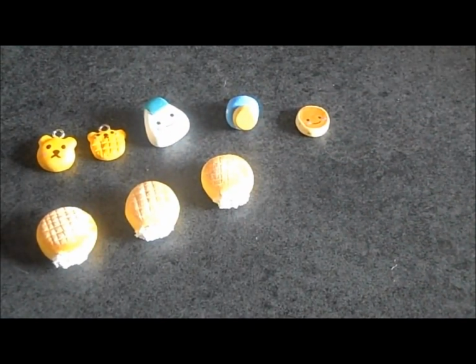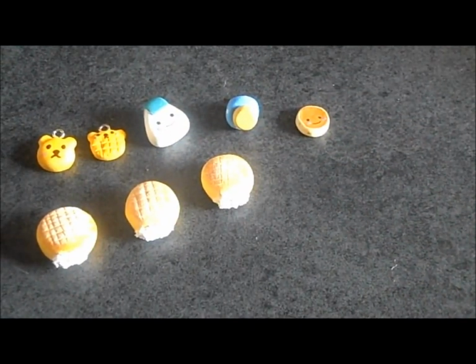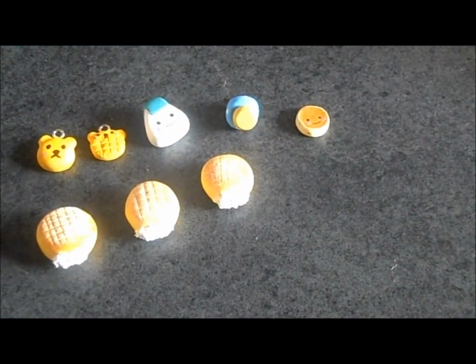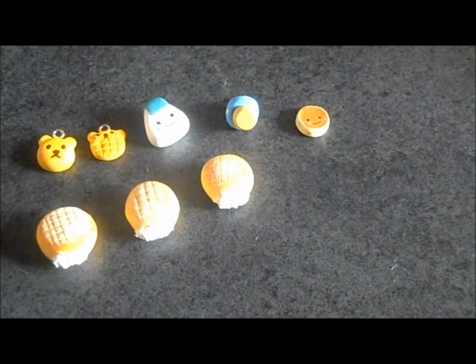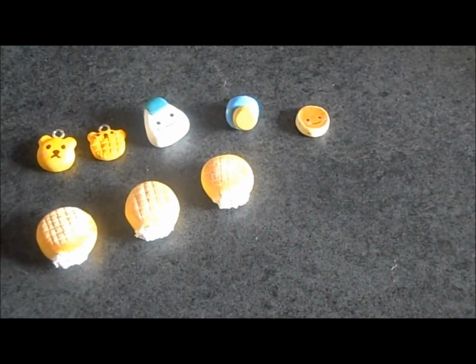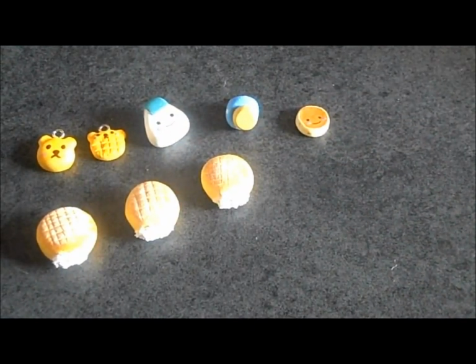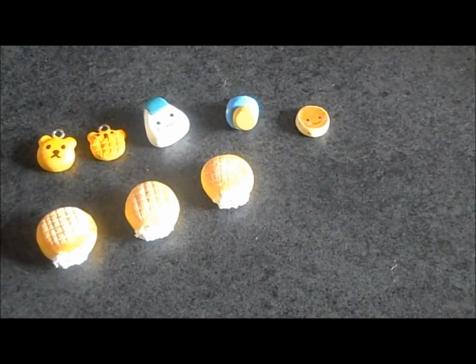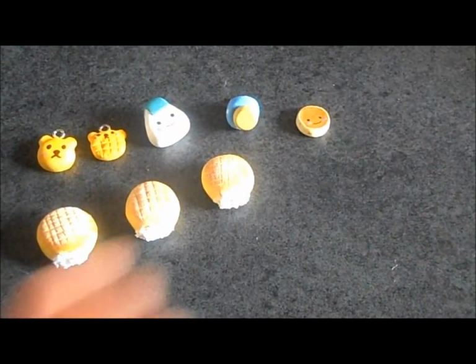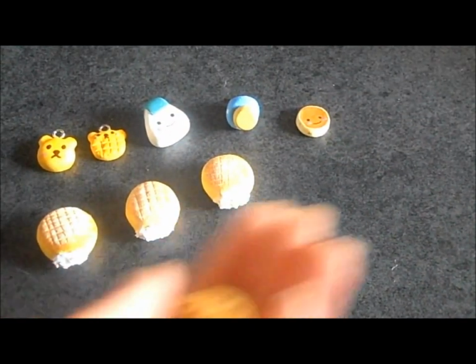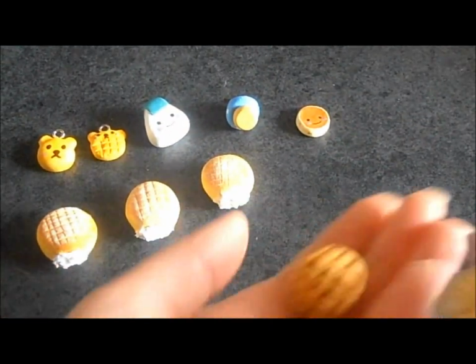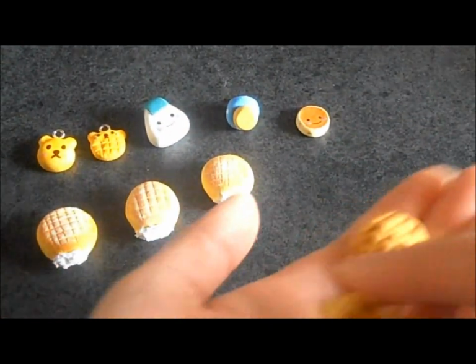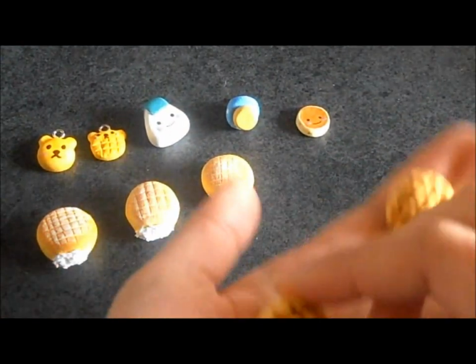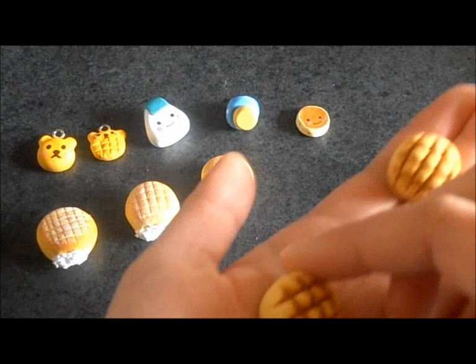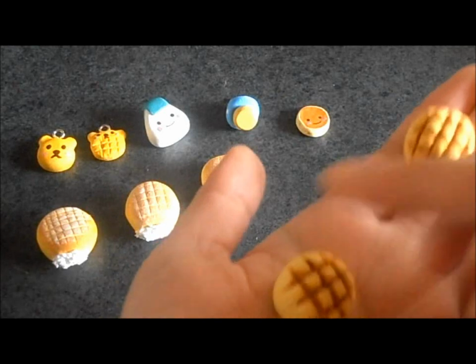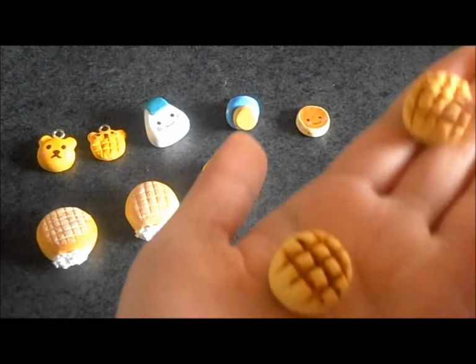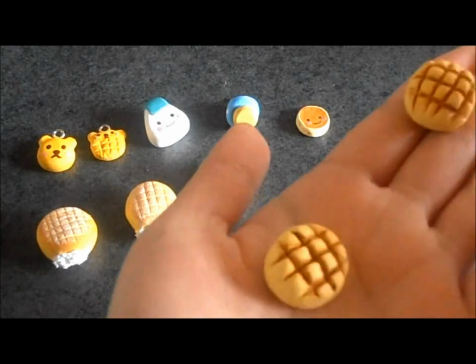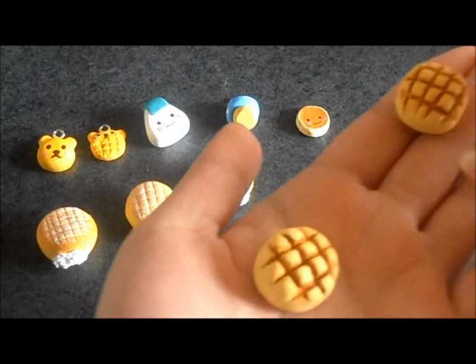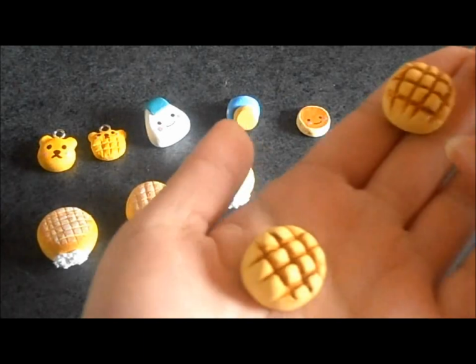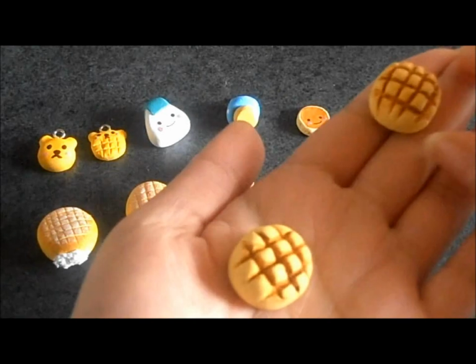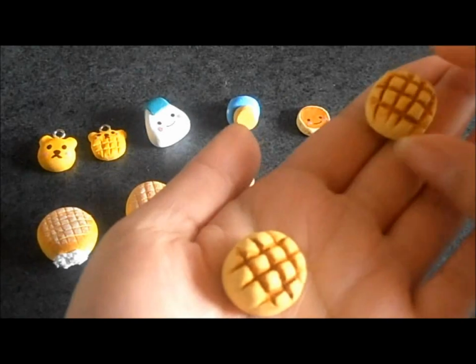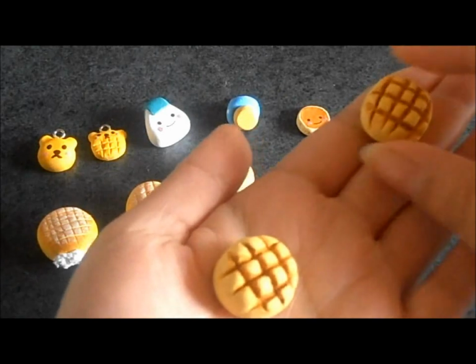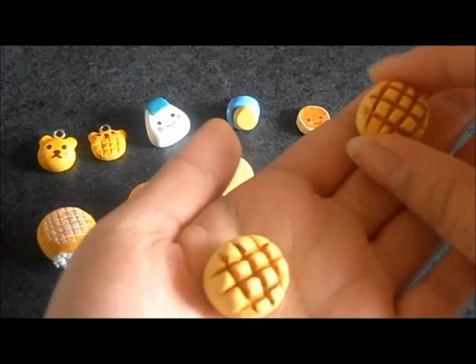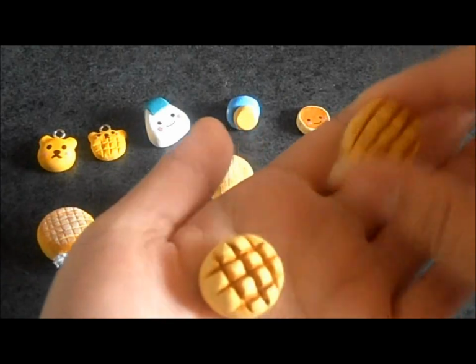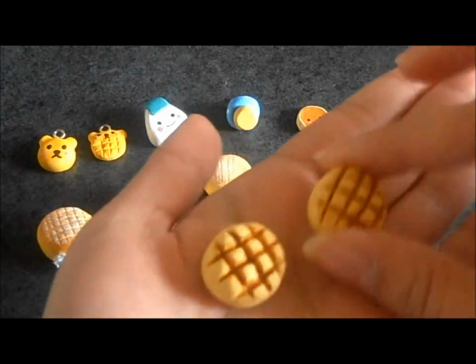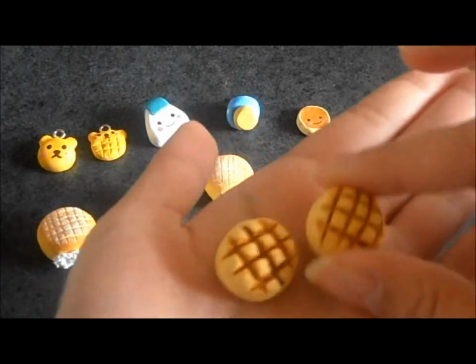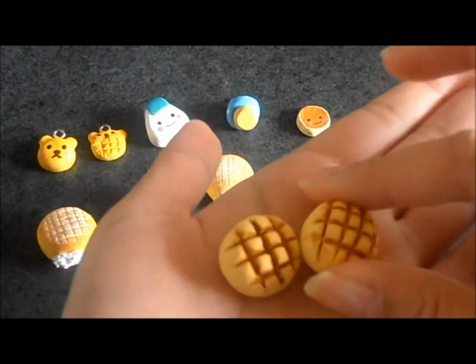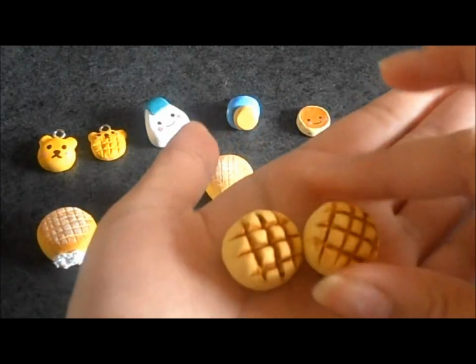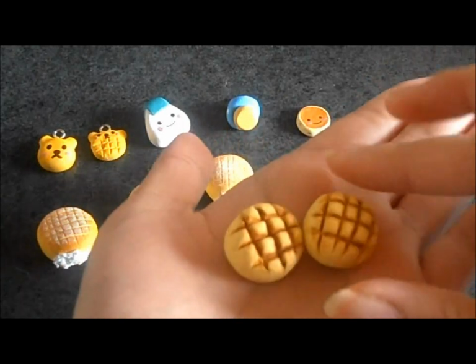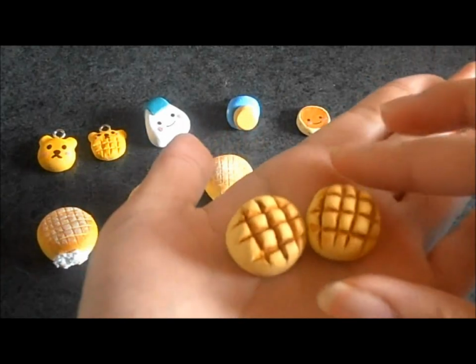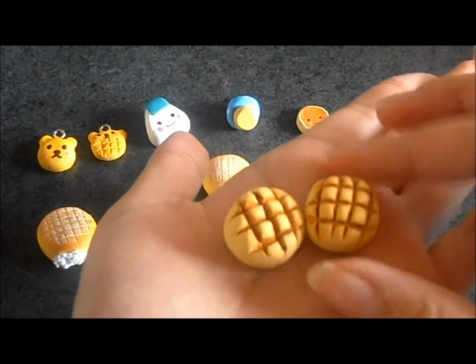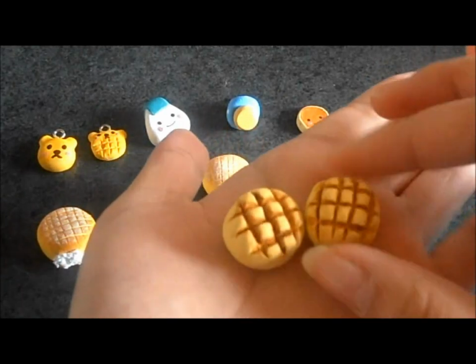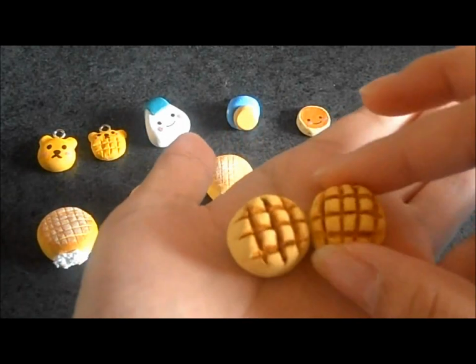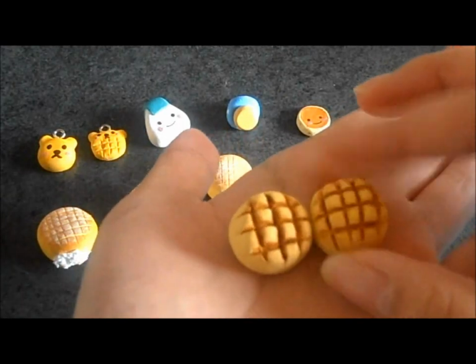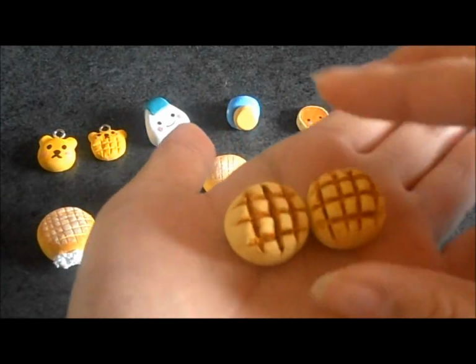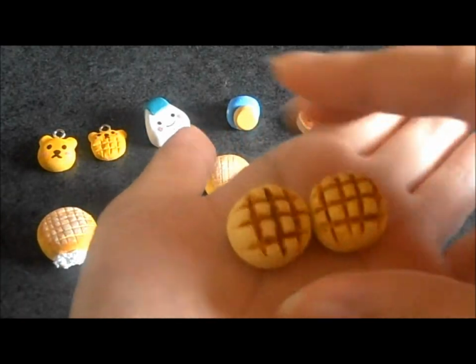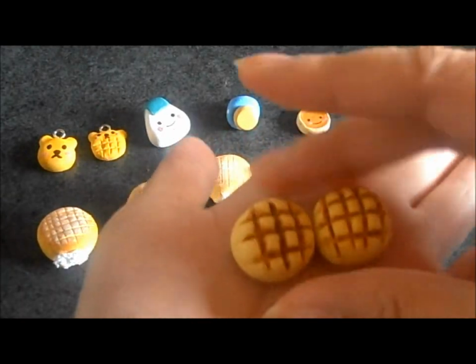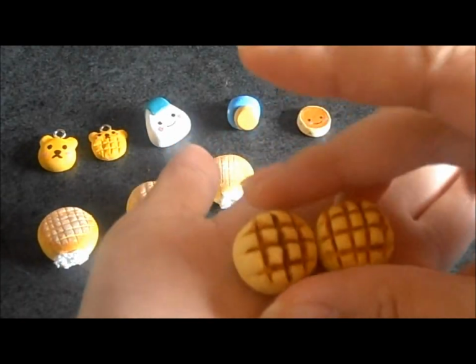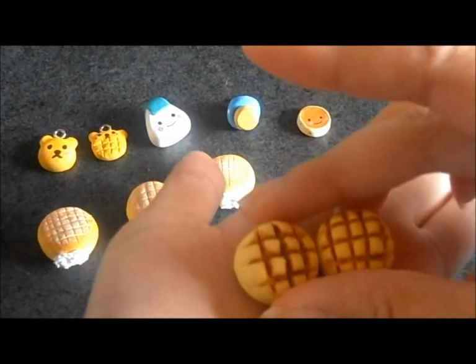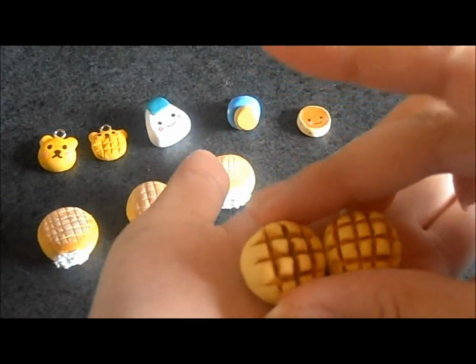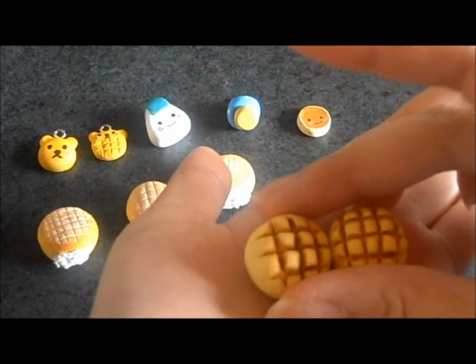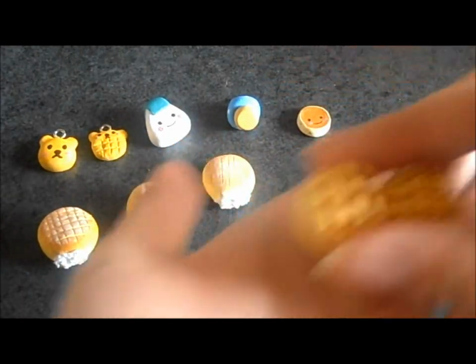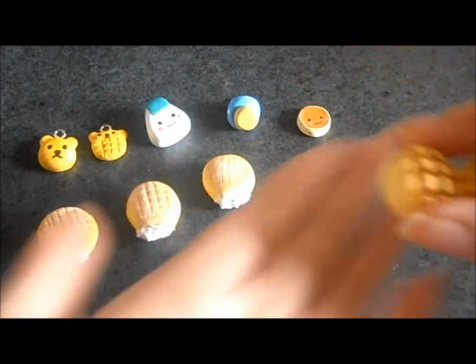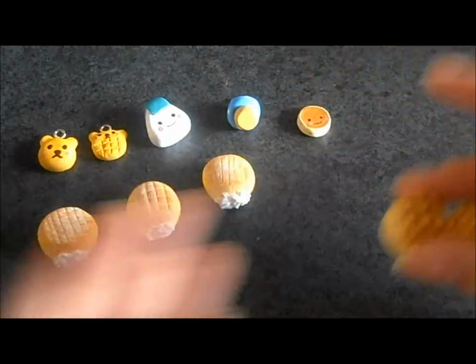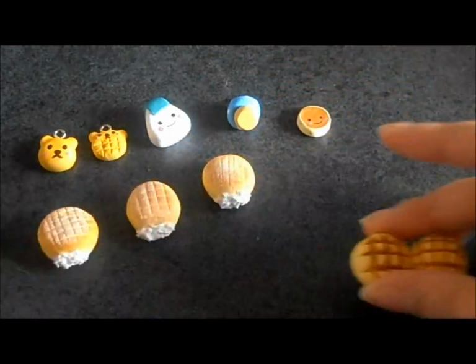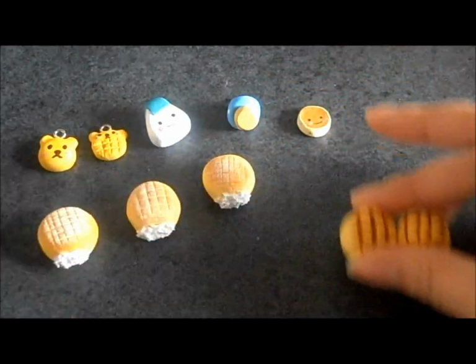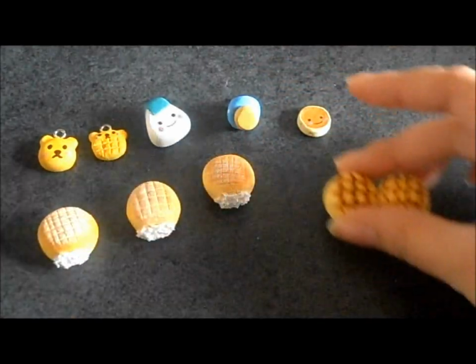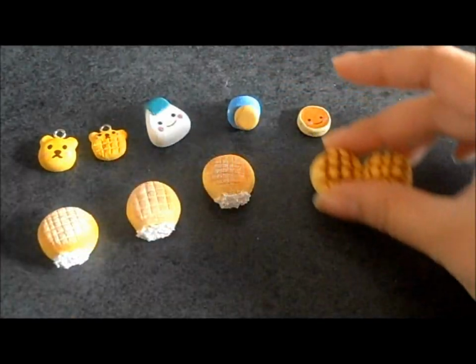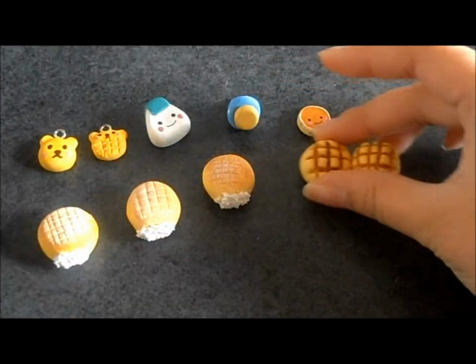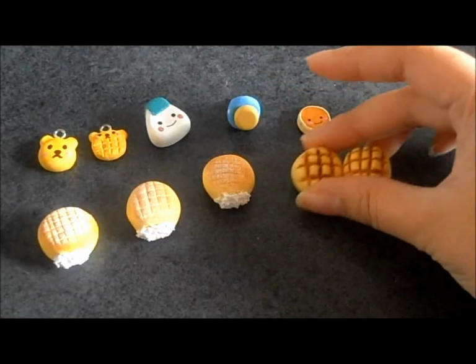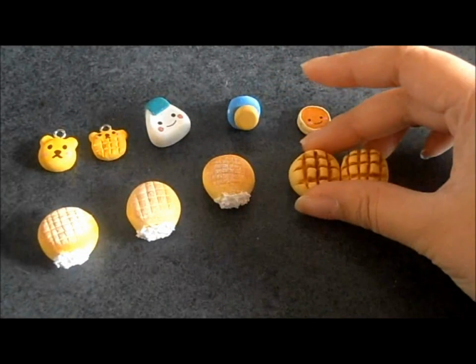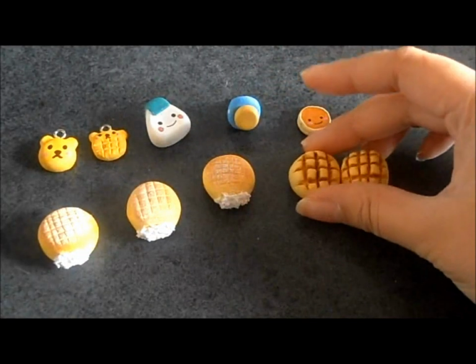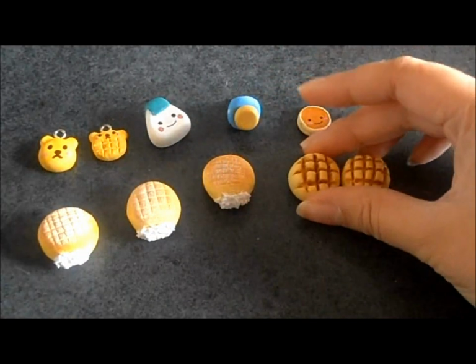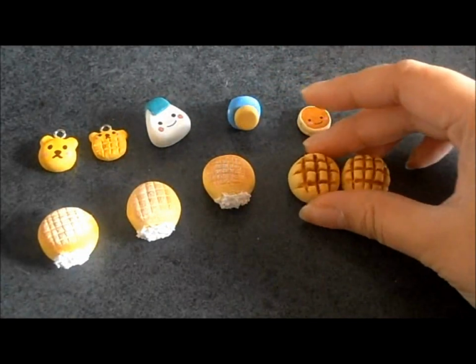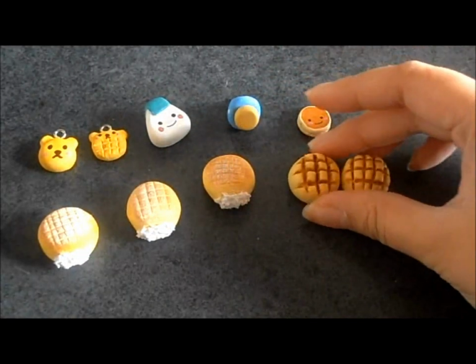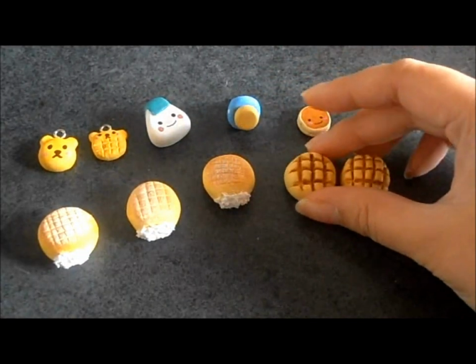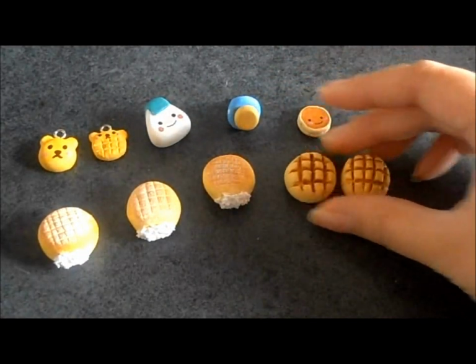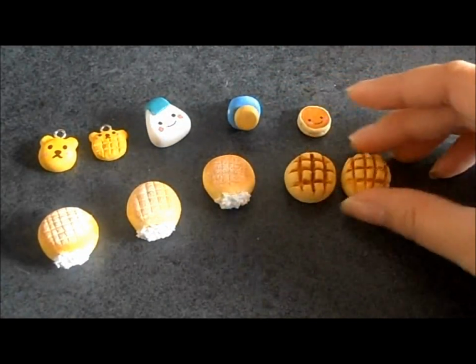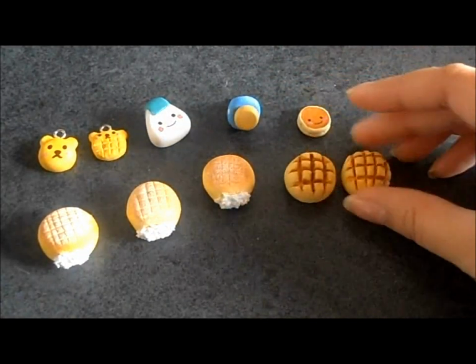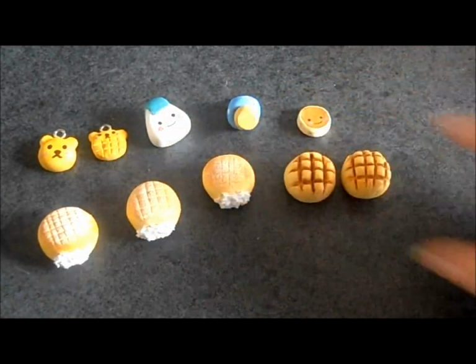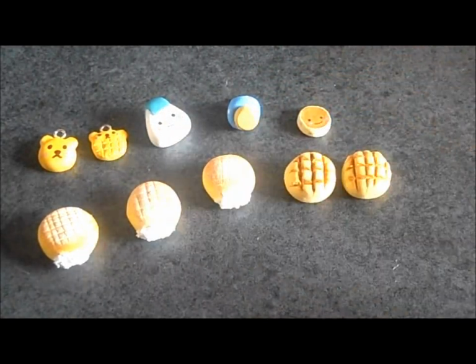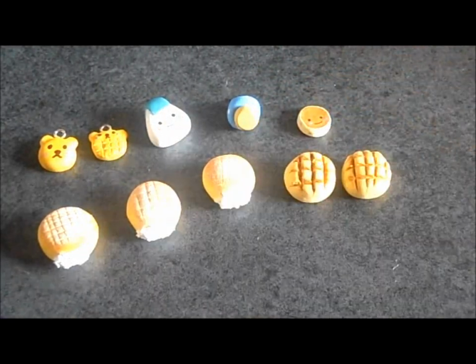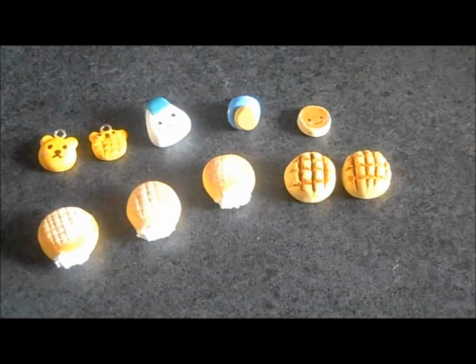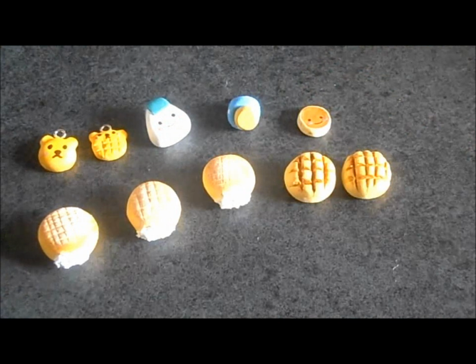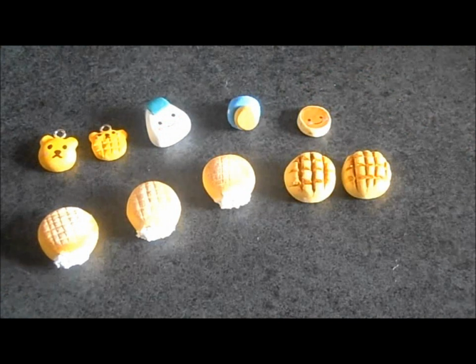I think you've seen these too, but these are melon breads. I still have to put the sugar on top, but I can't find my sugar. I don't know where I put it.